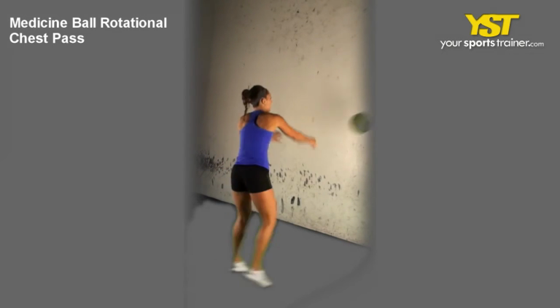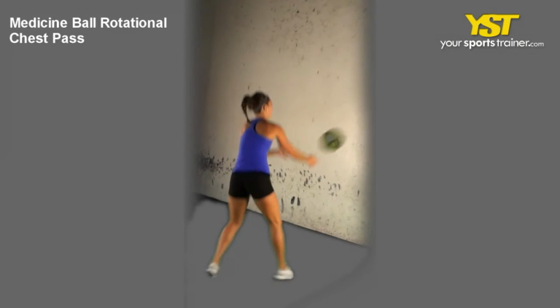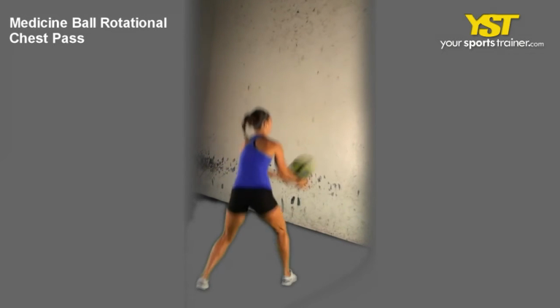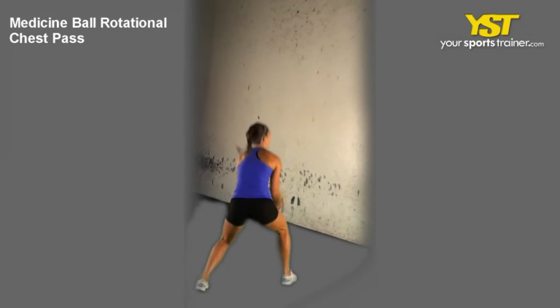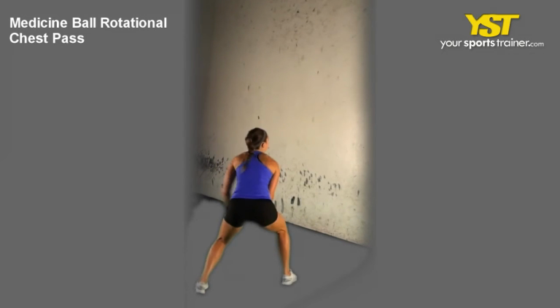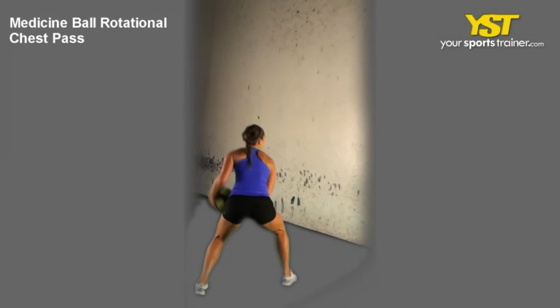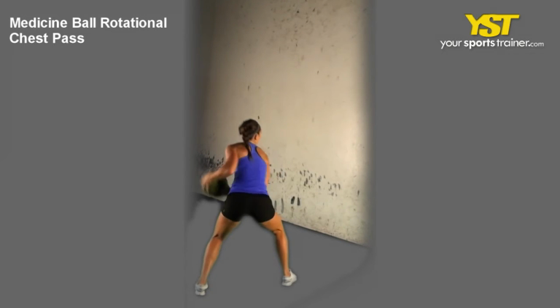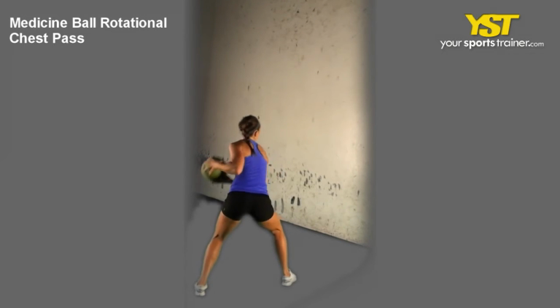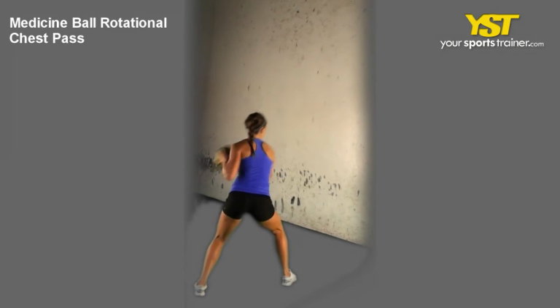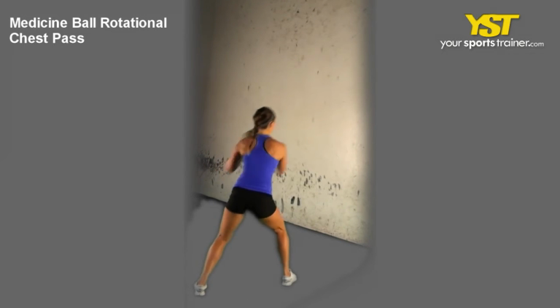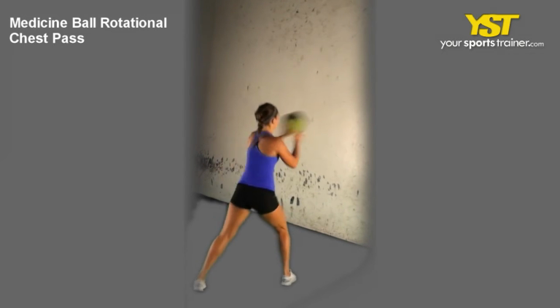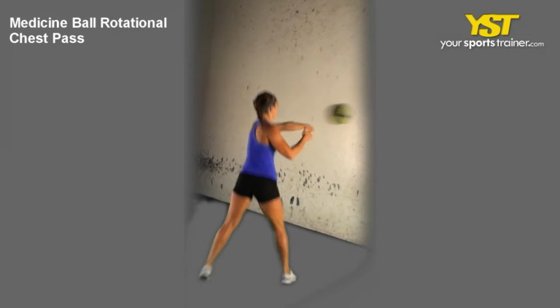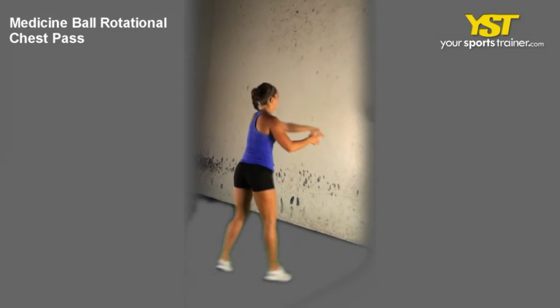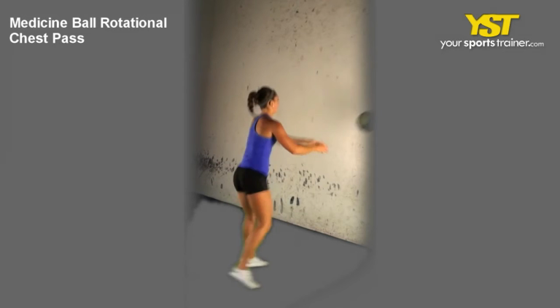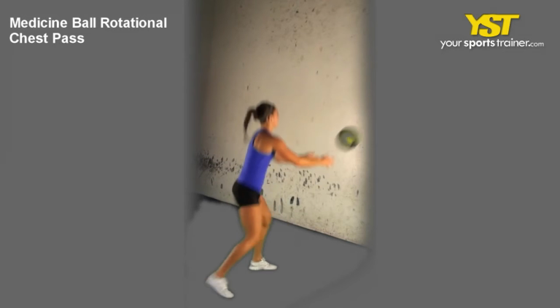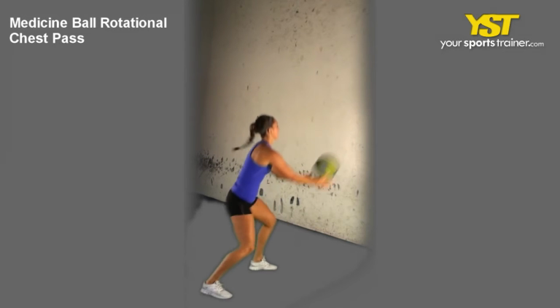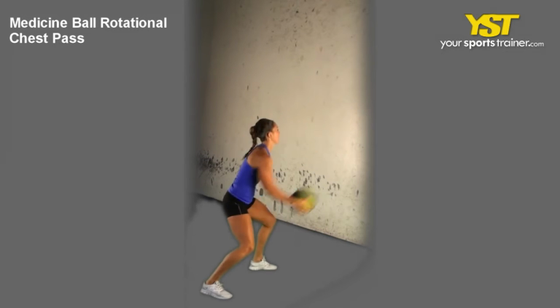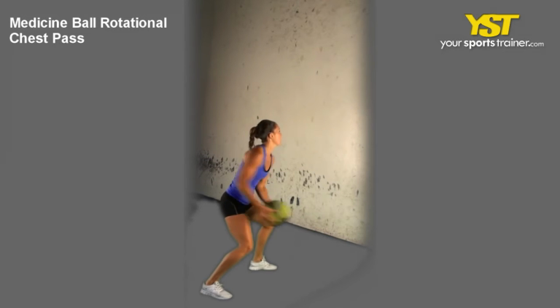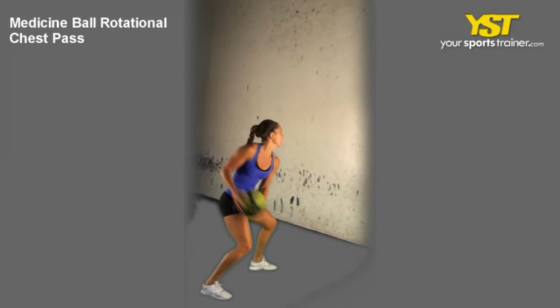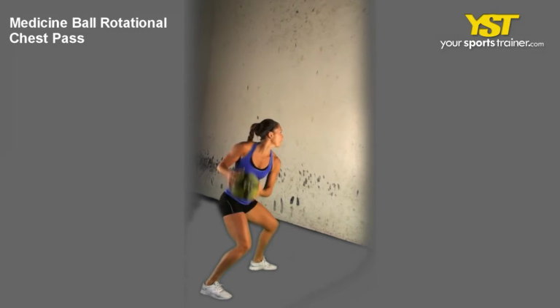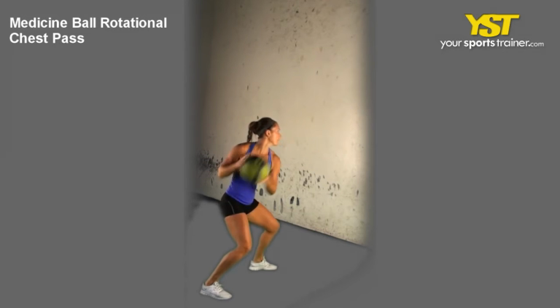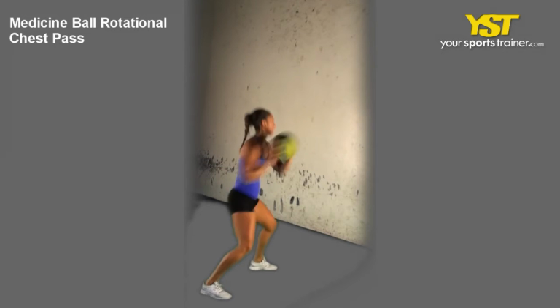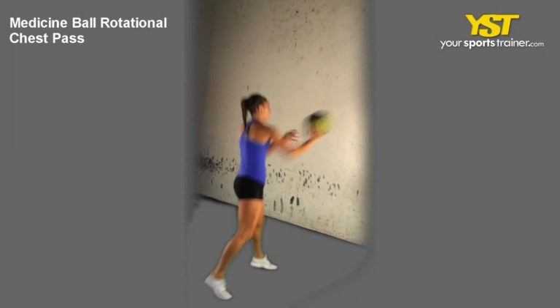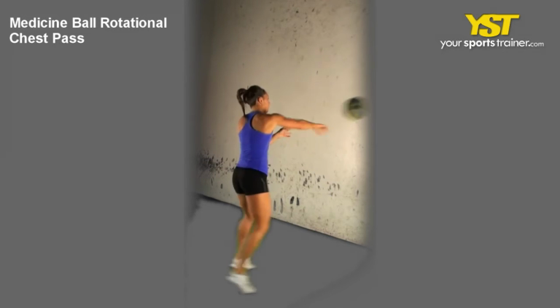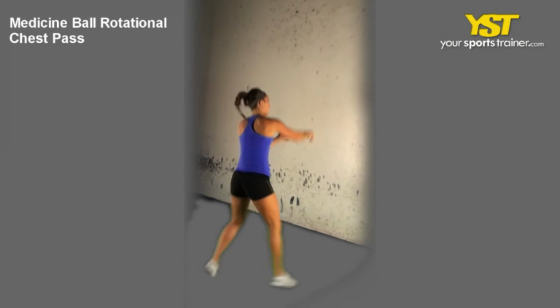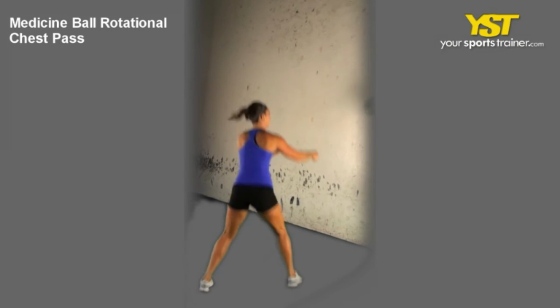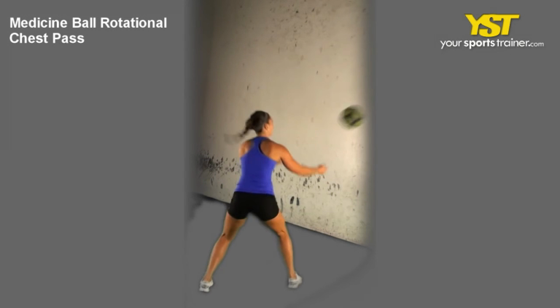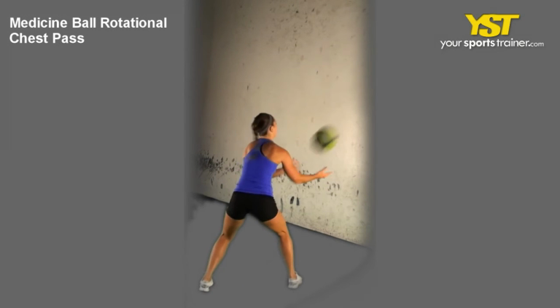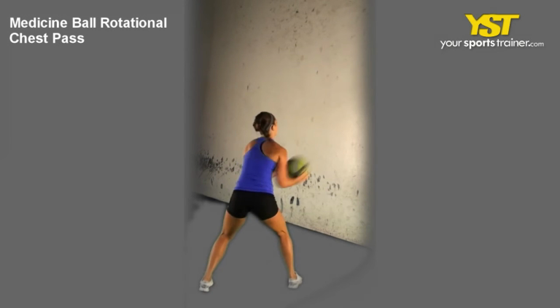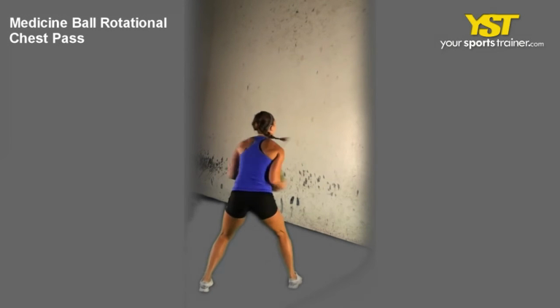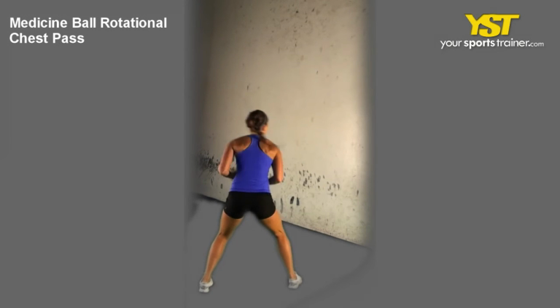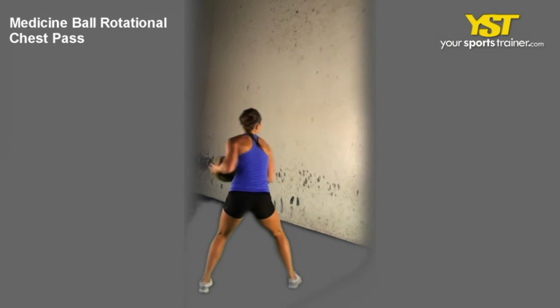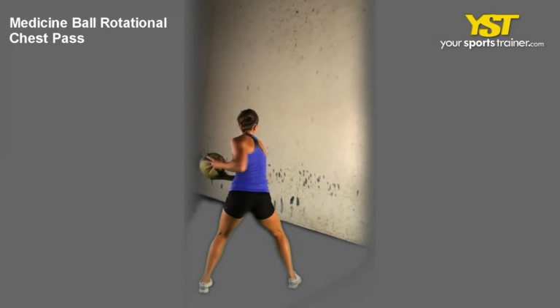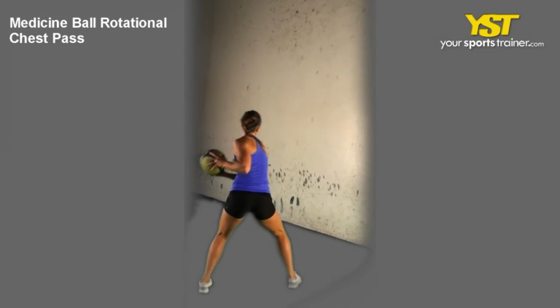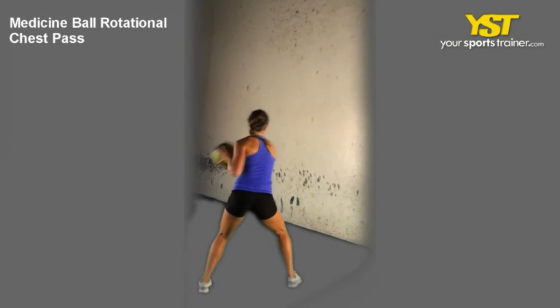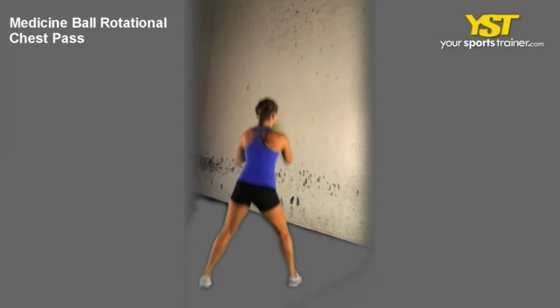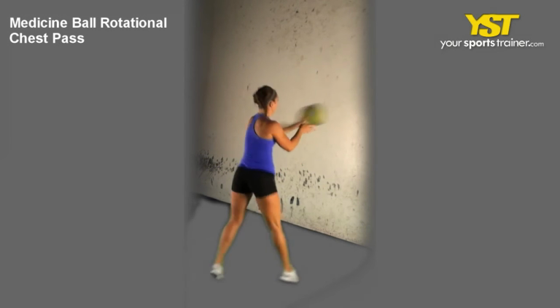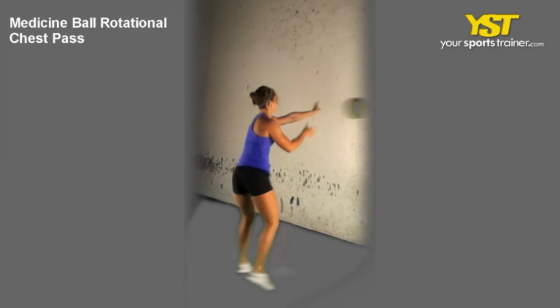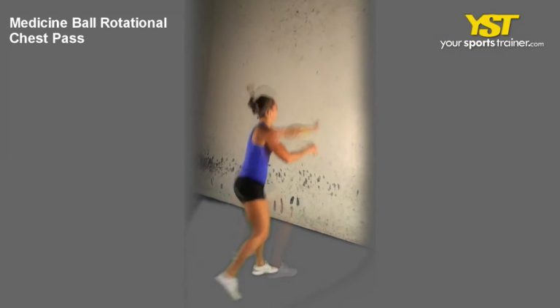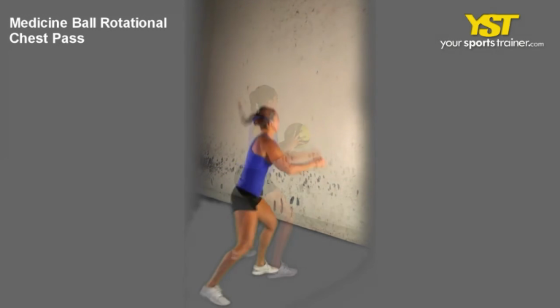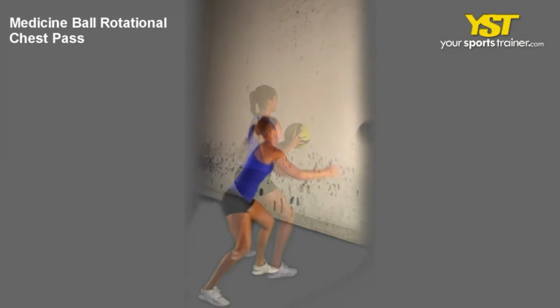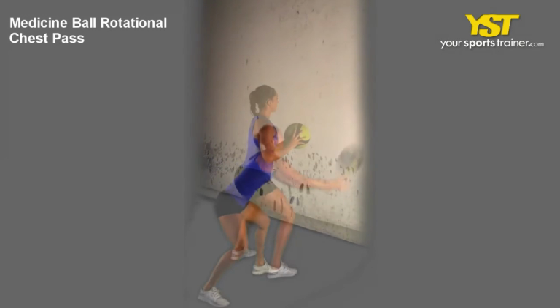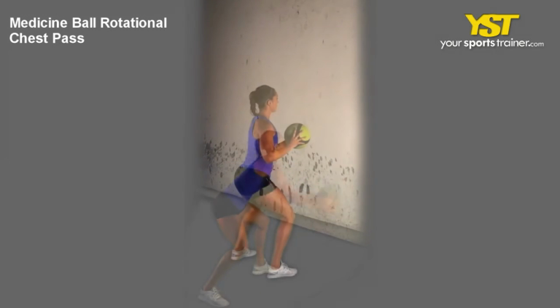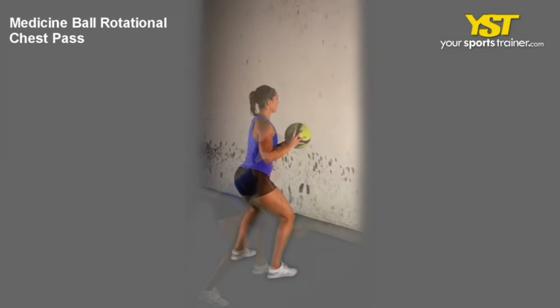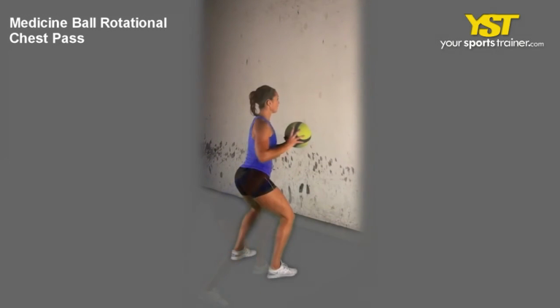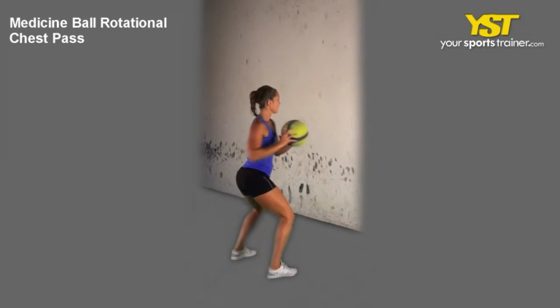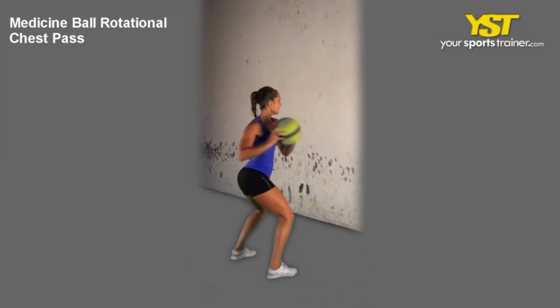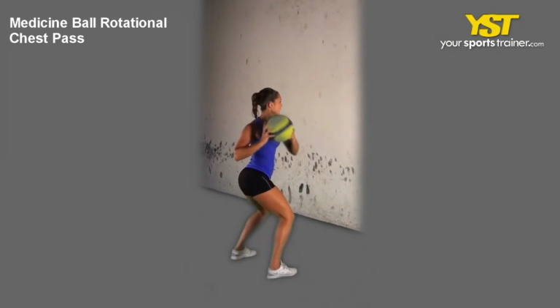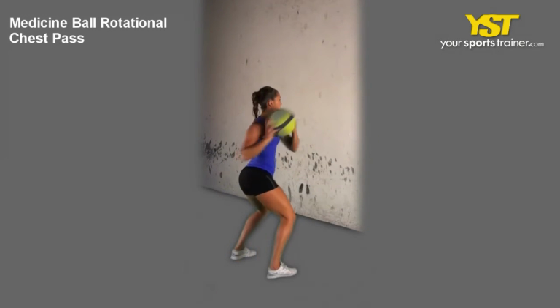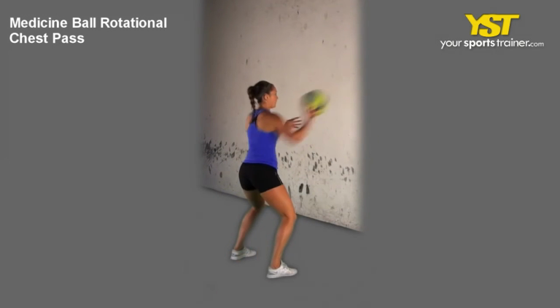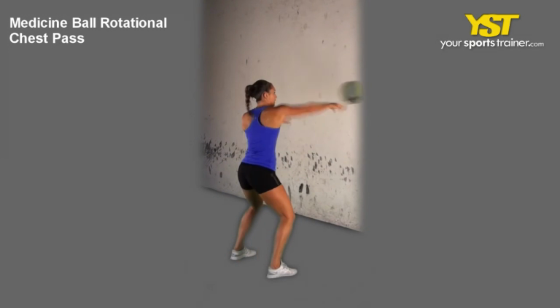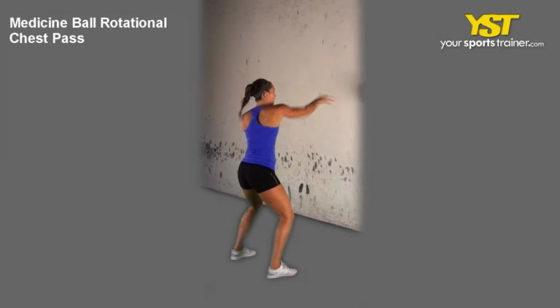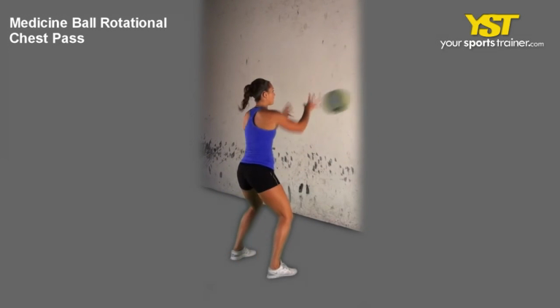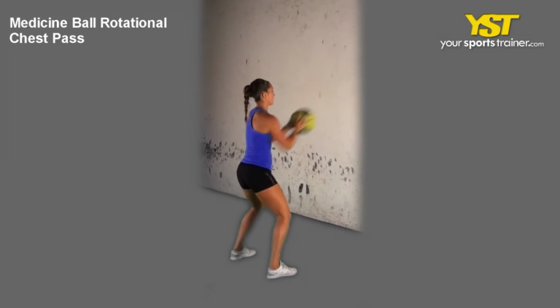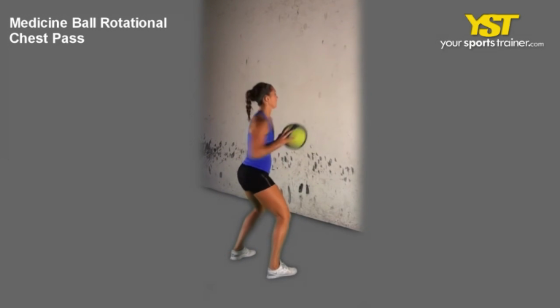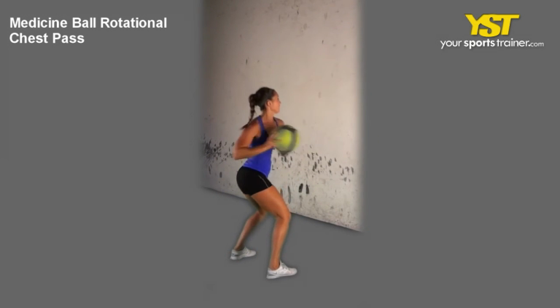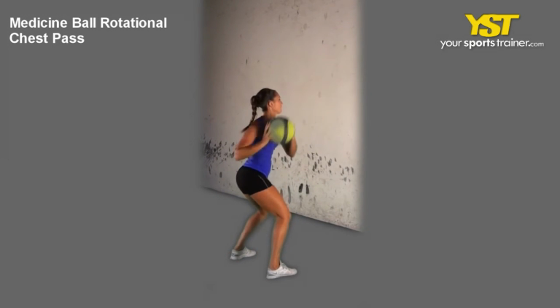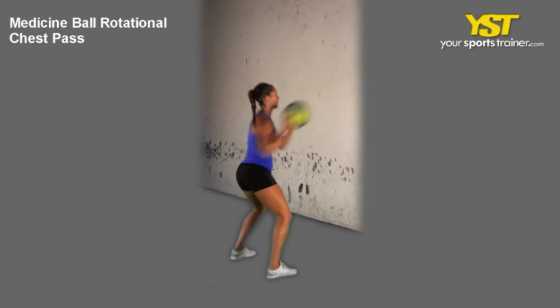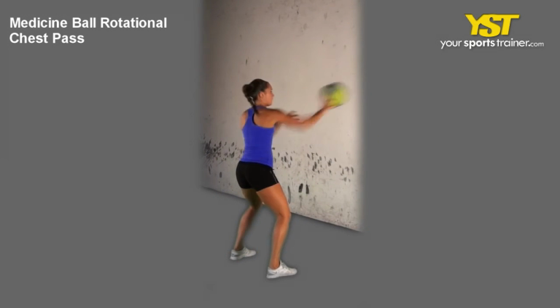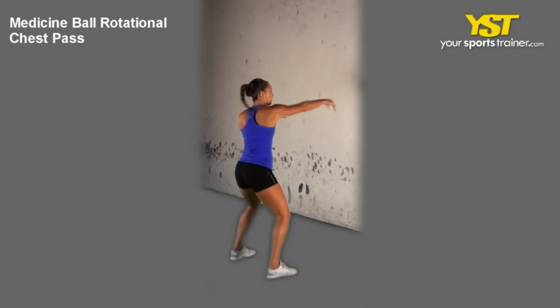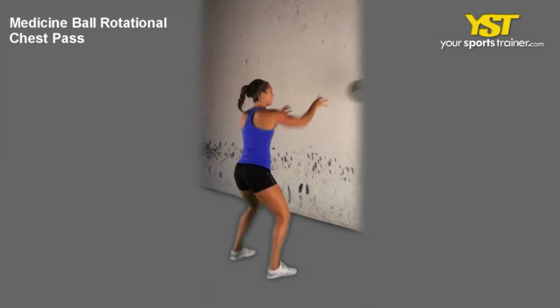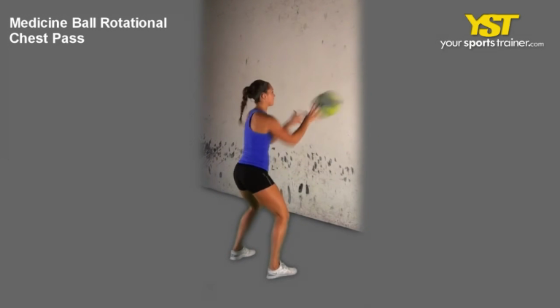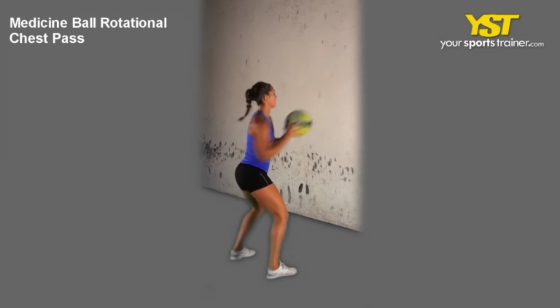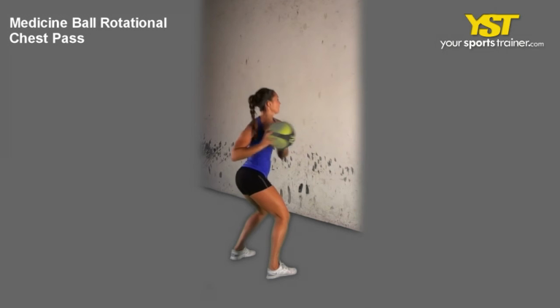Push and throw the ball towards the wall as hard as you can. Catch the ball while returning to original positioning.